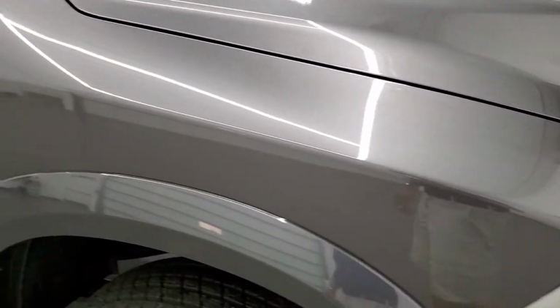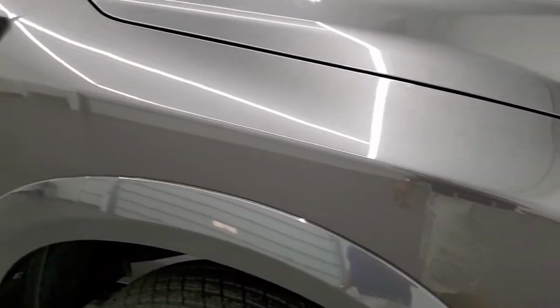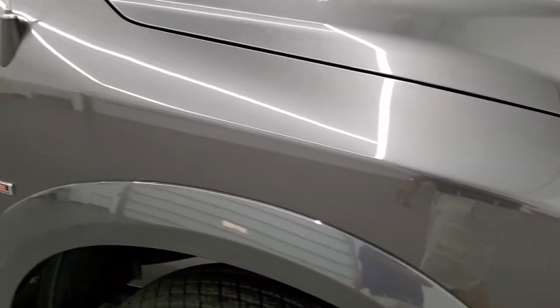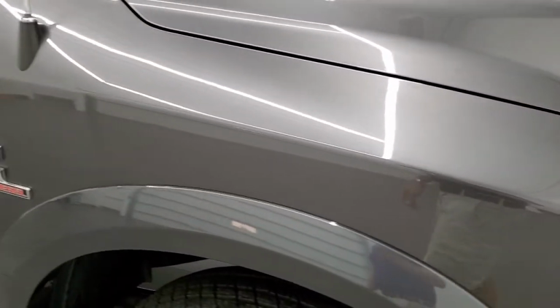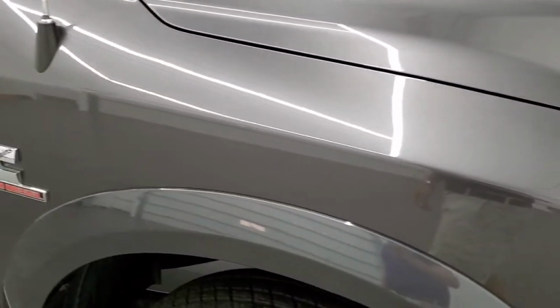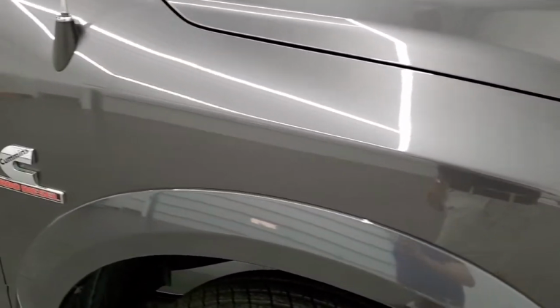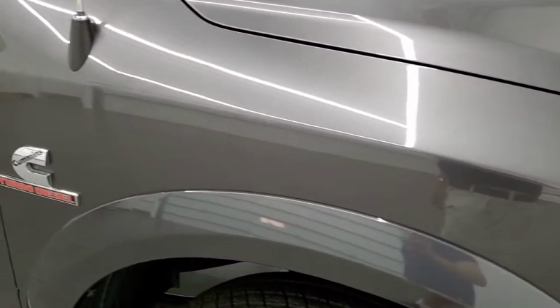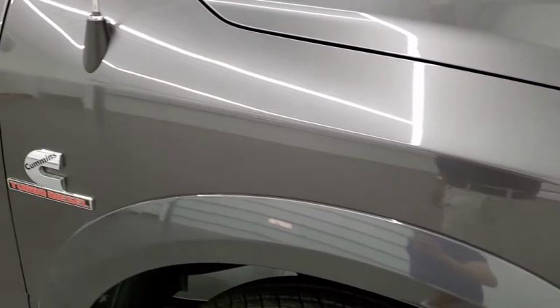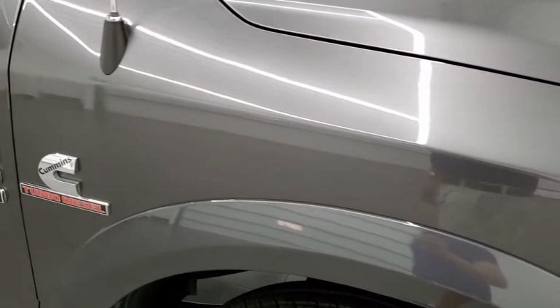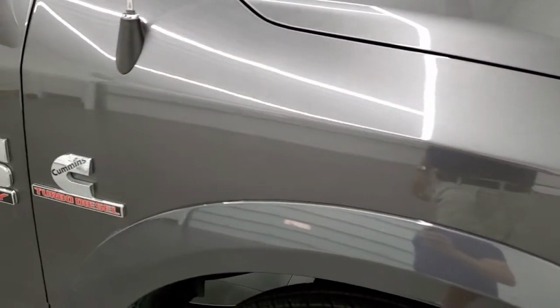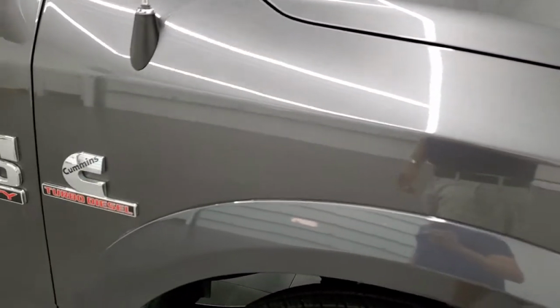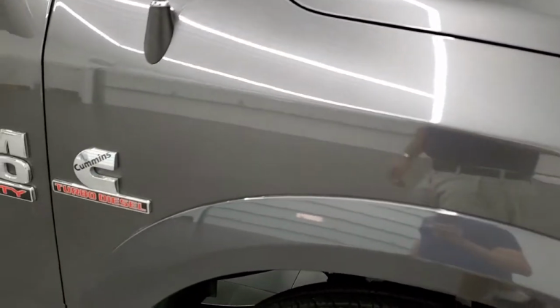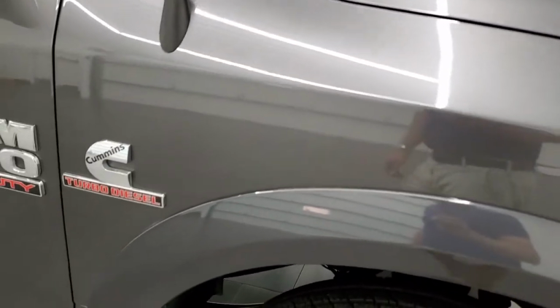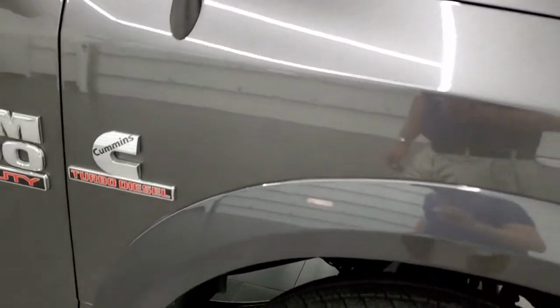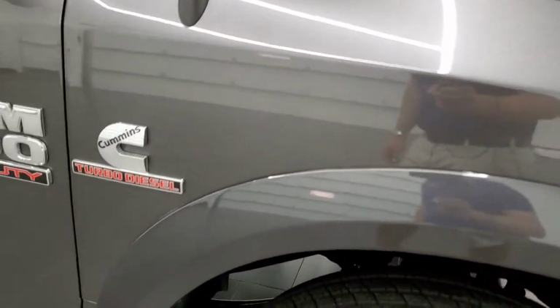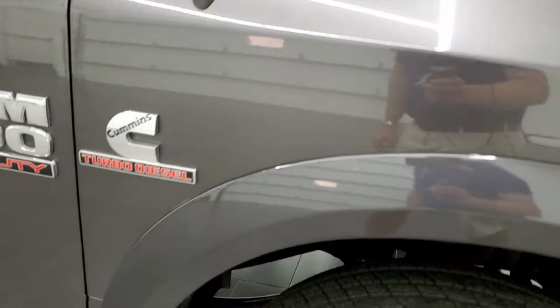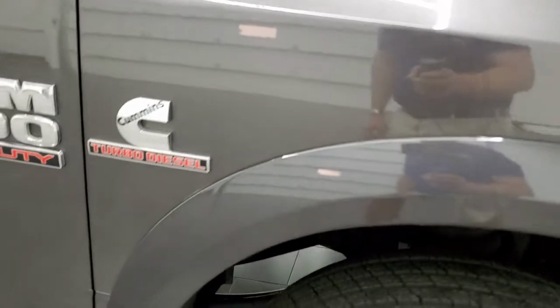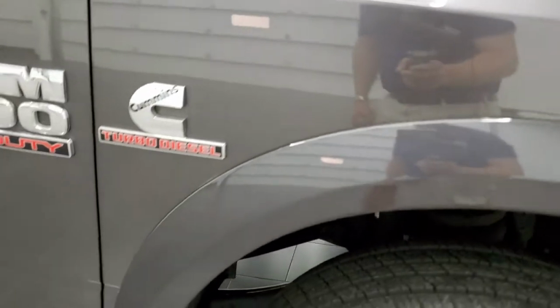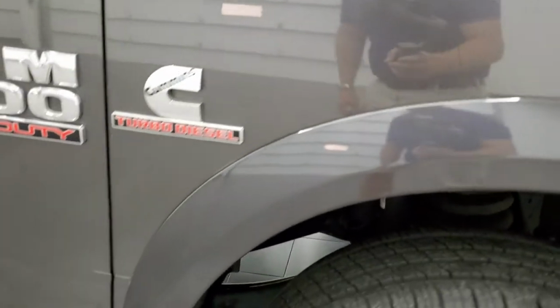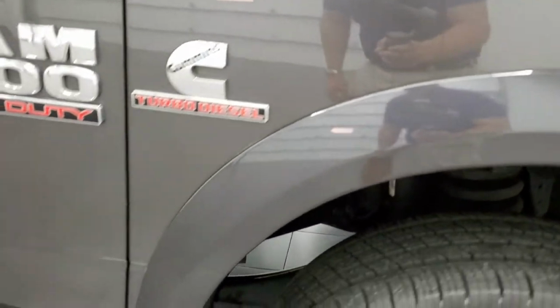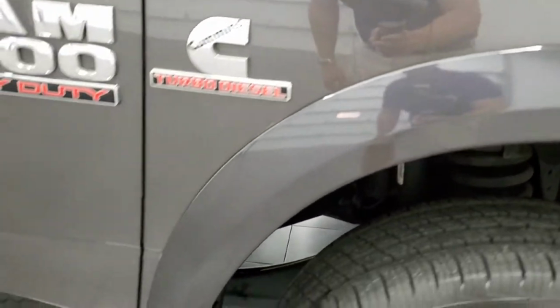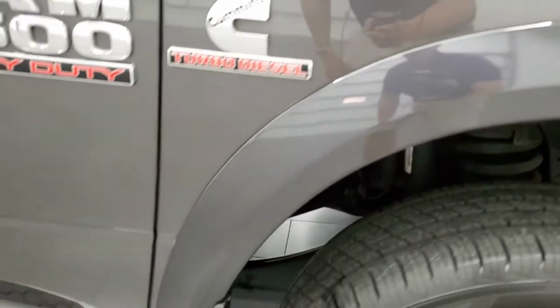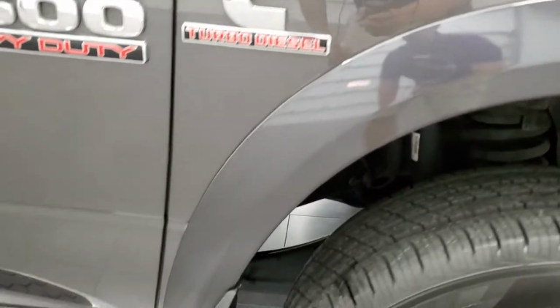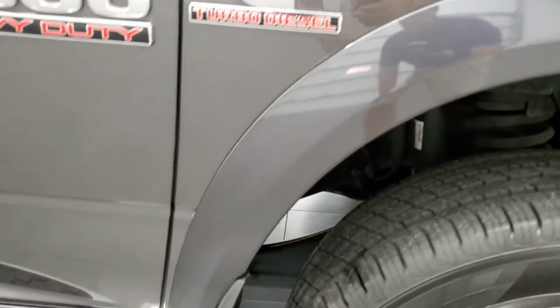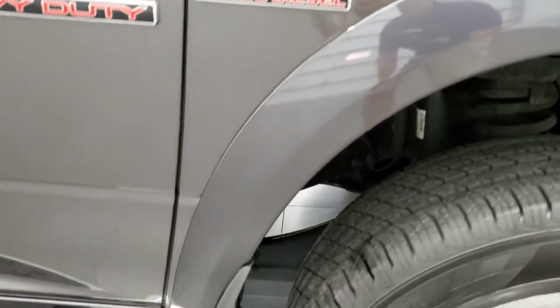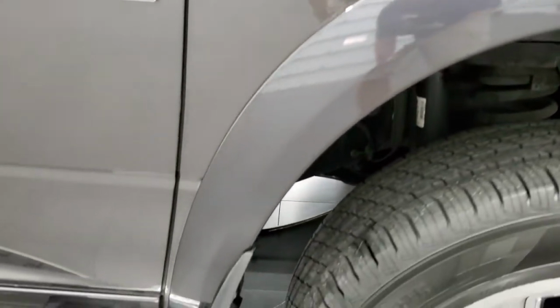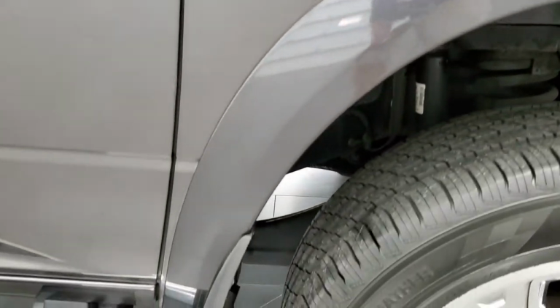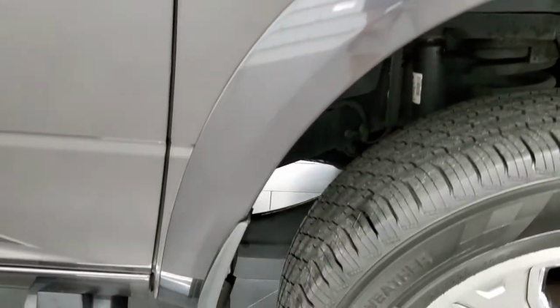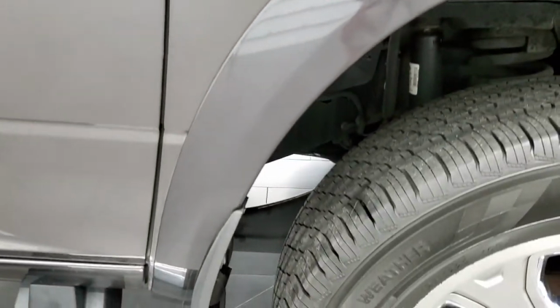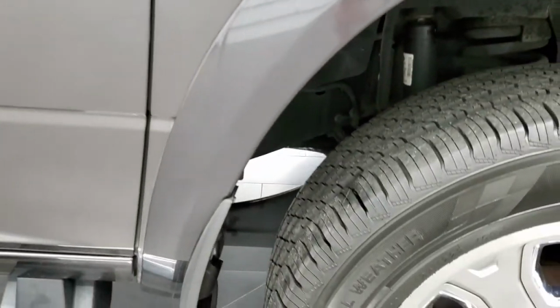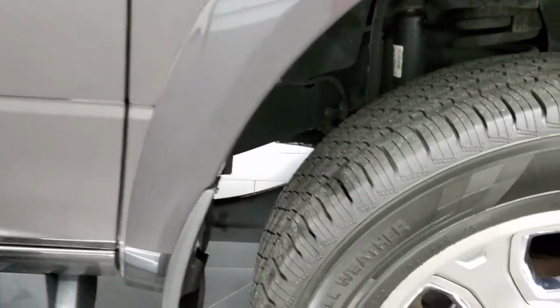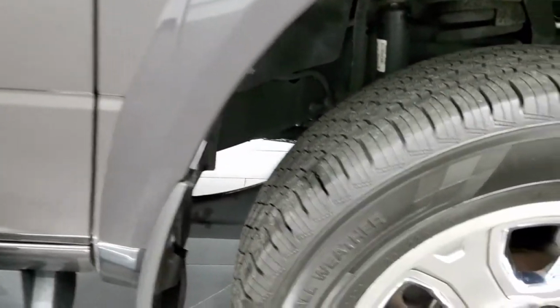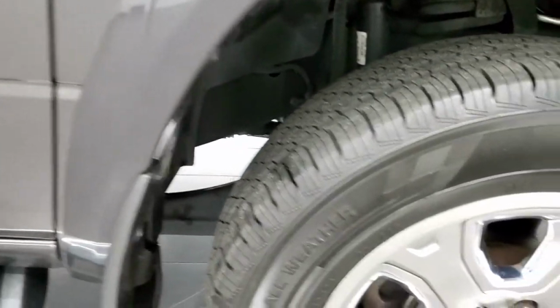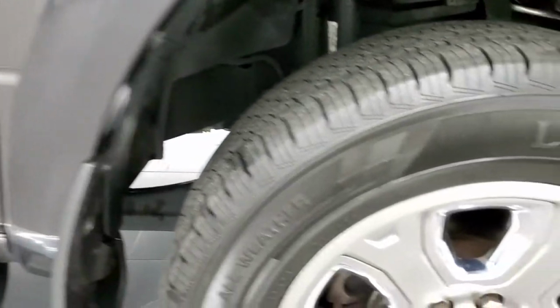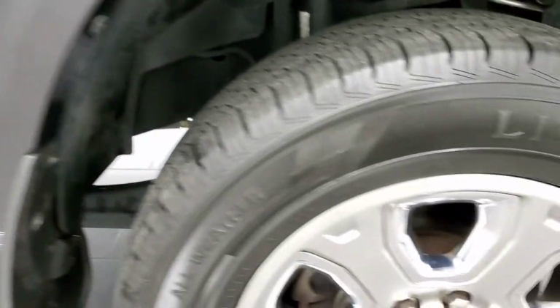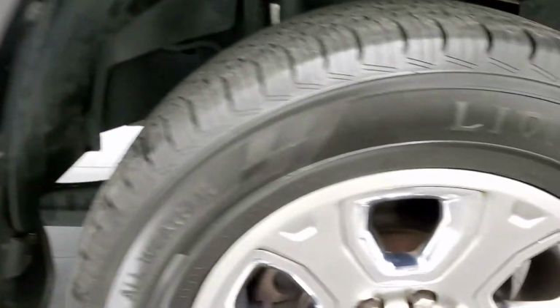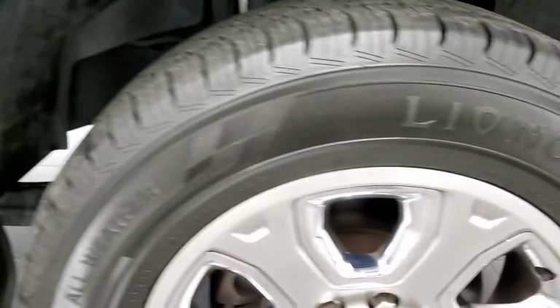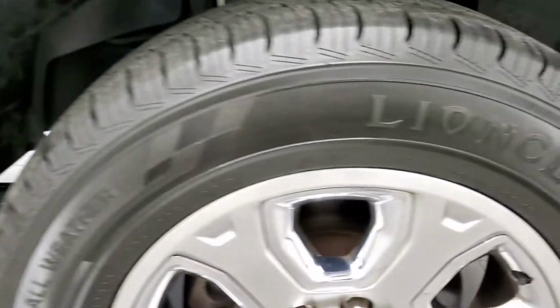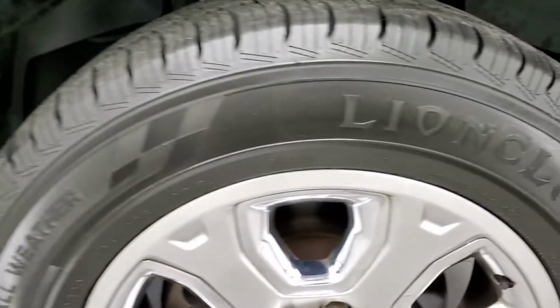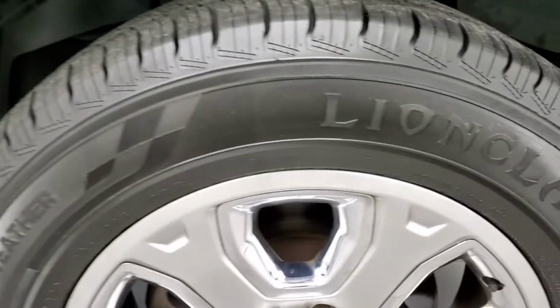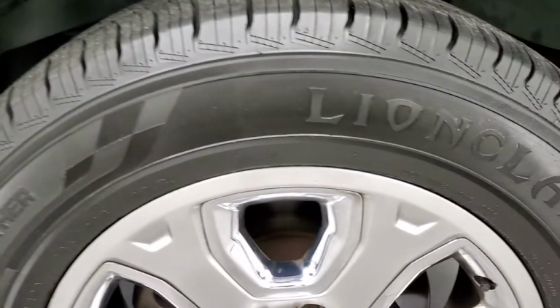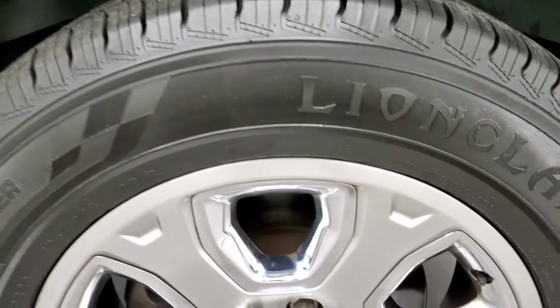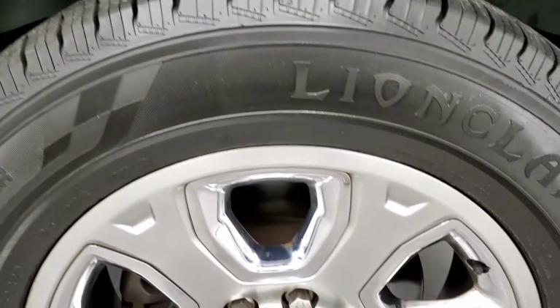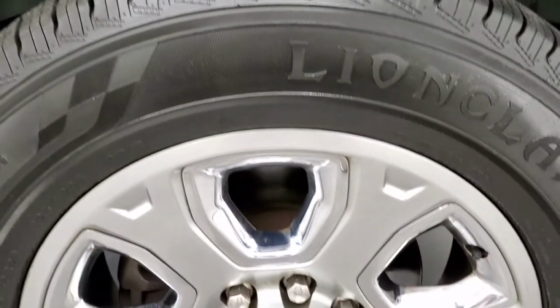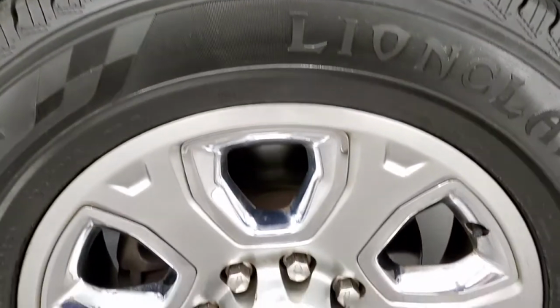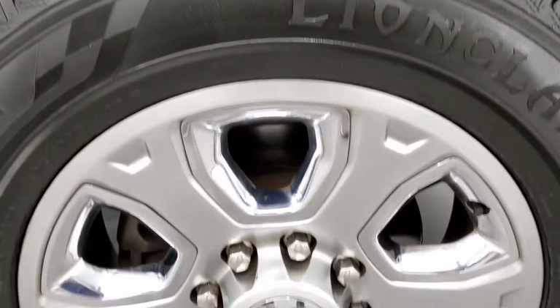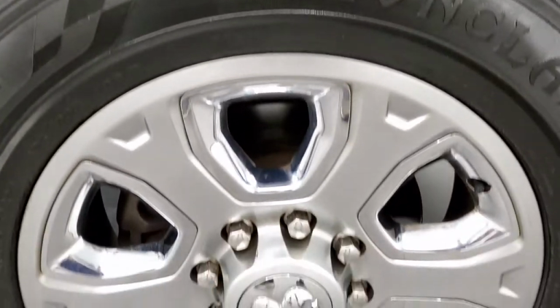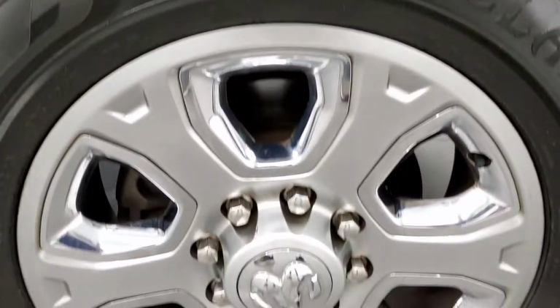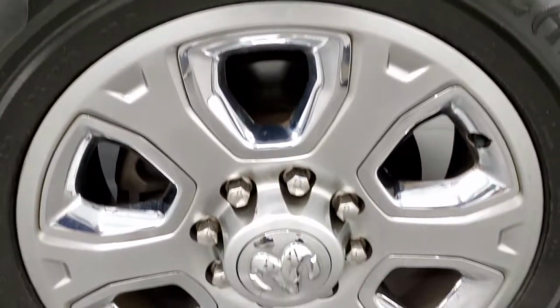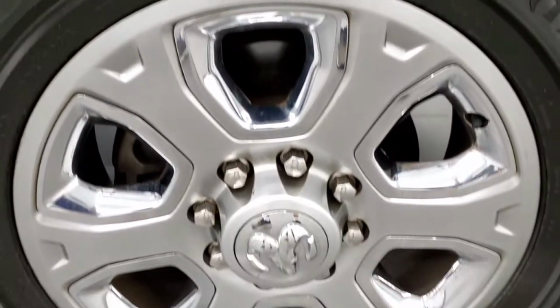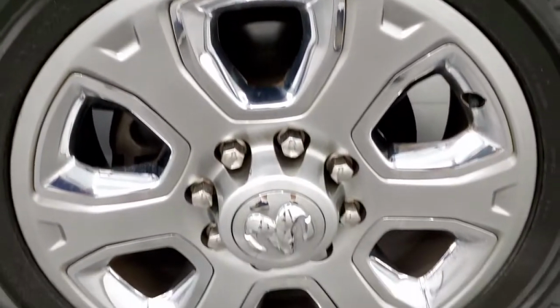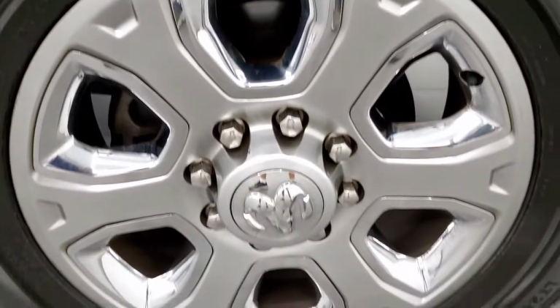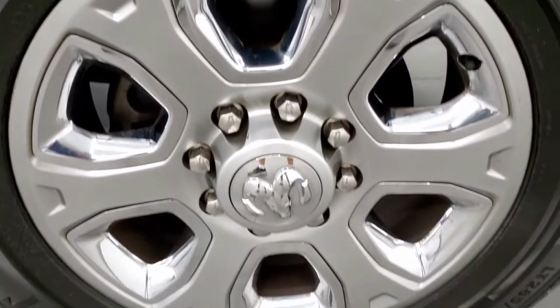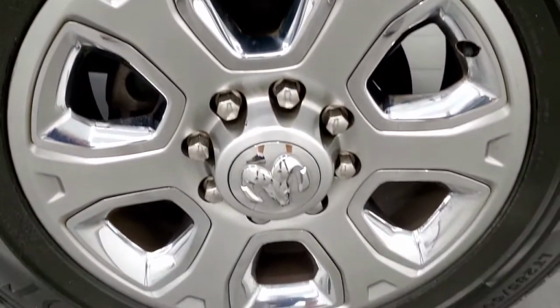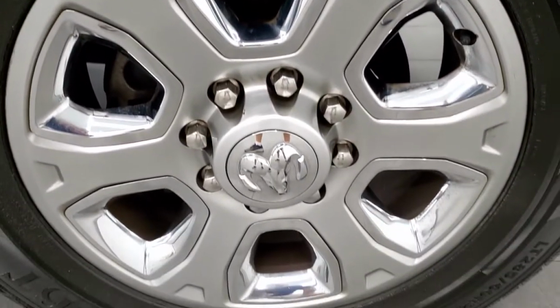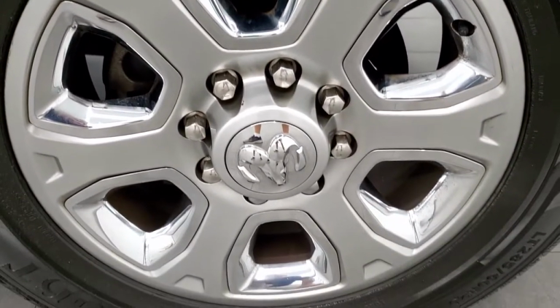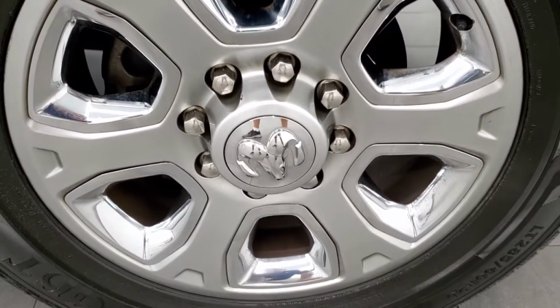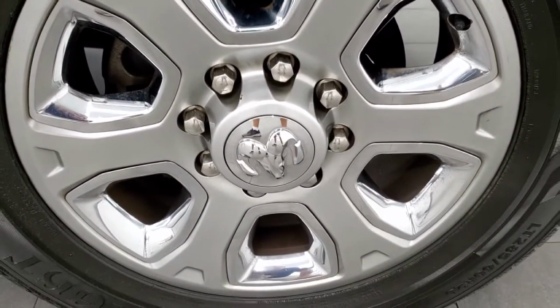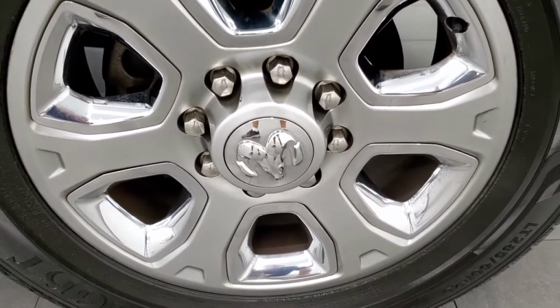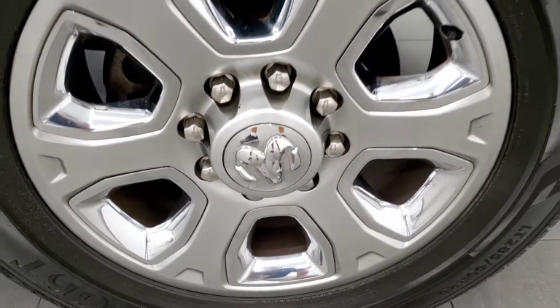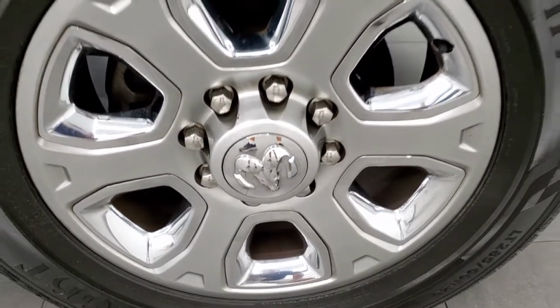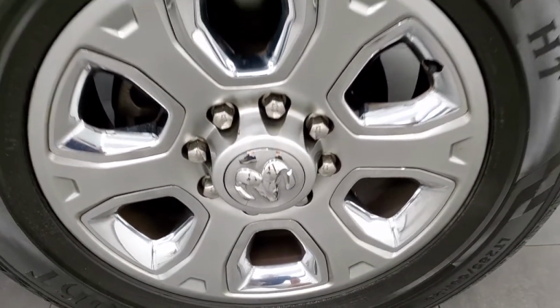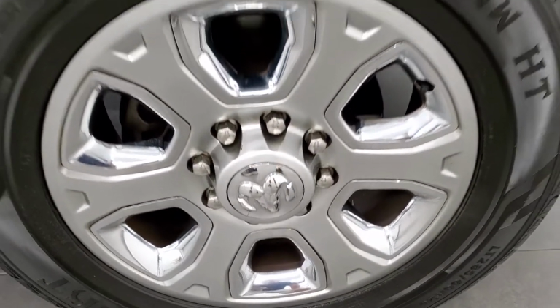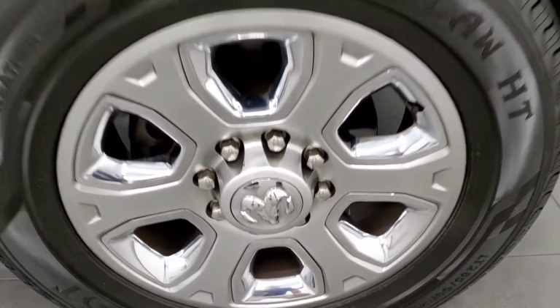Passenger side front fender has no dents or dings, and the passenger side rim has no major scuffs or scrapes.